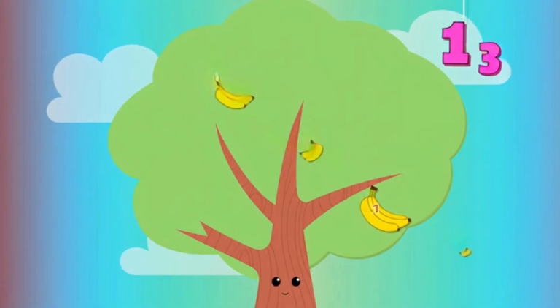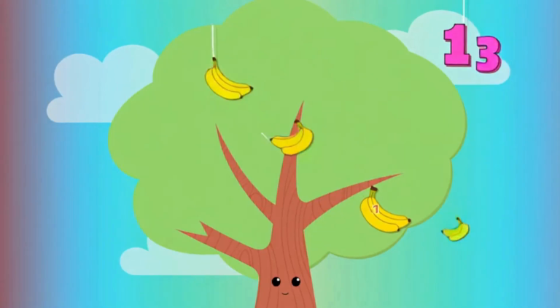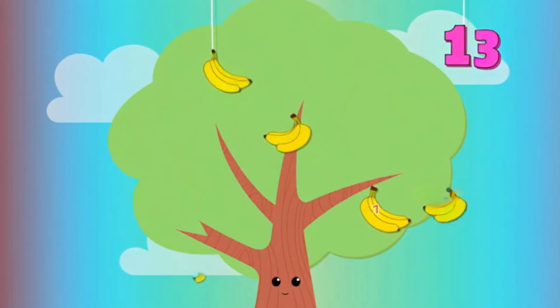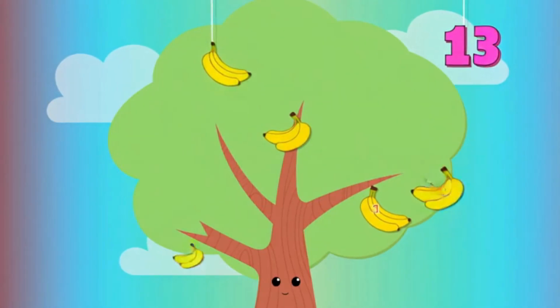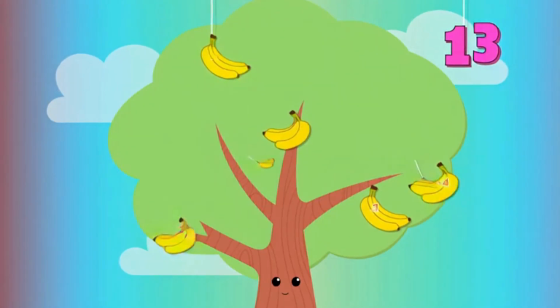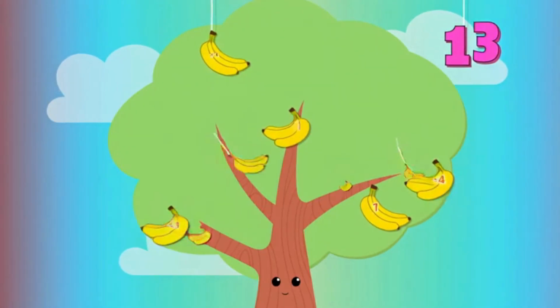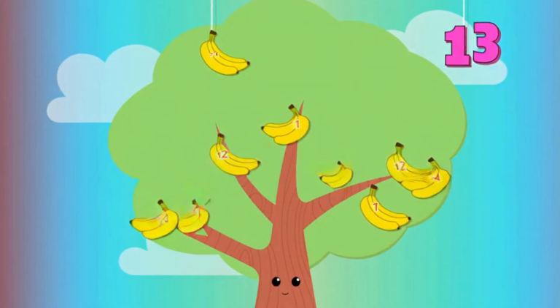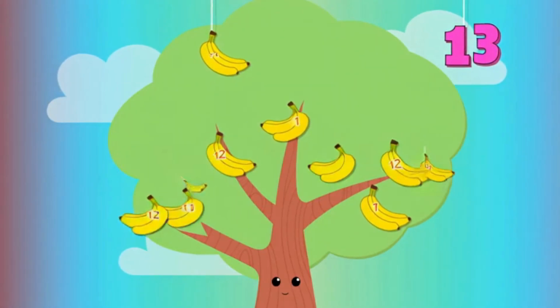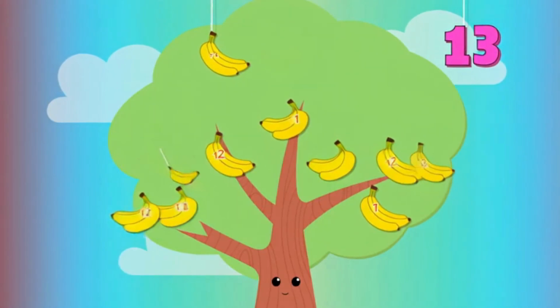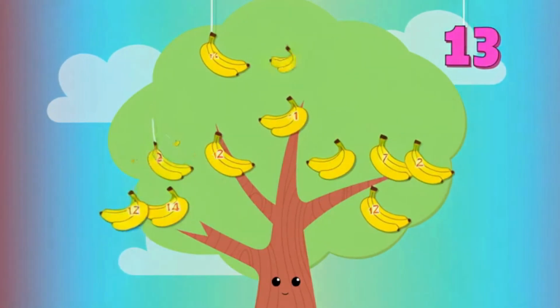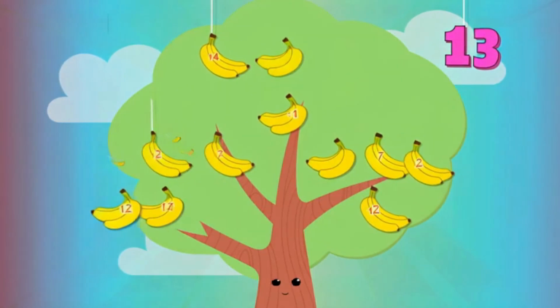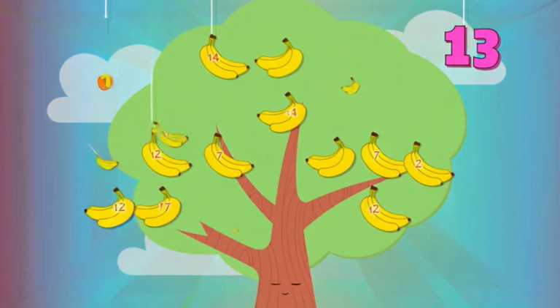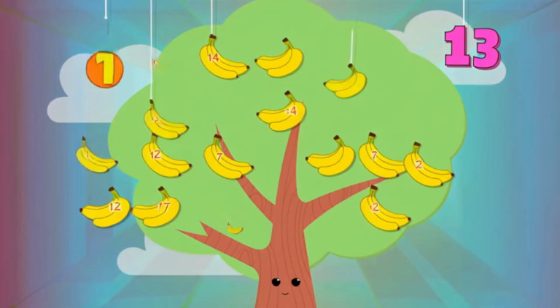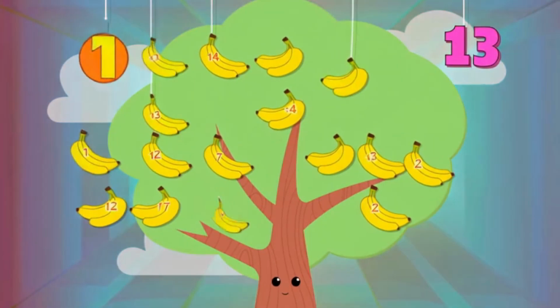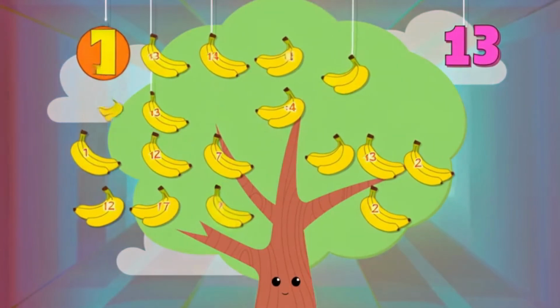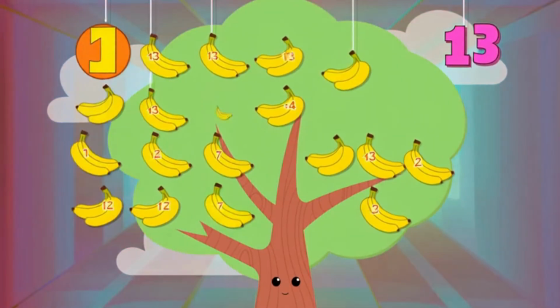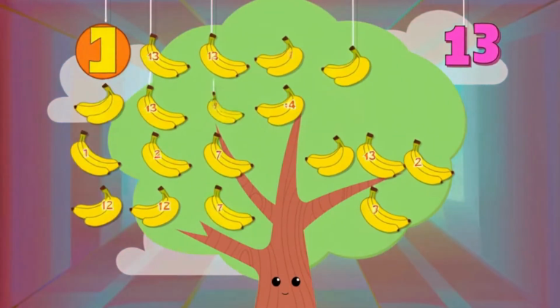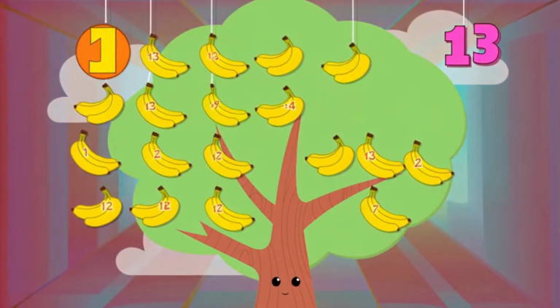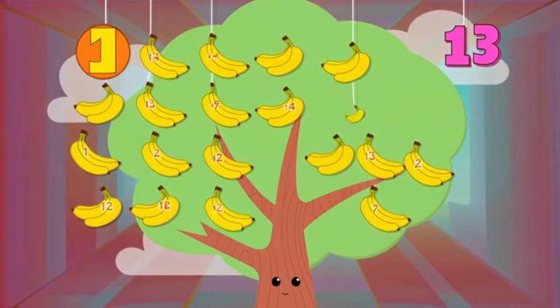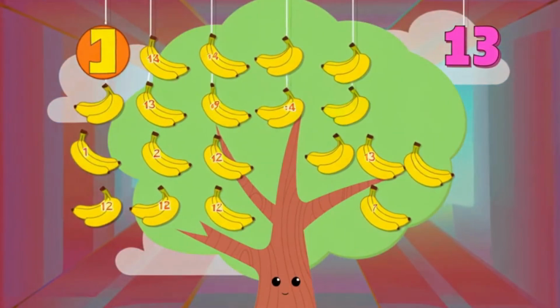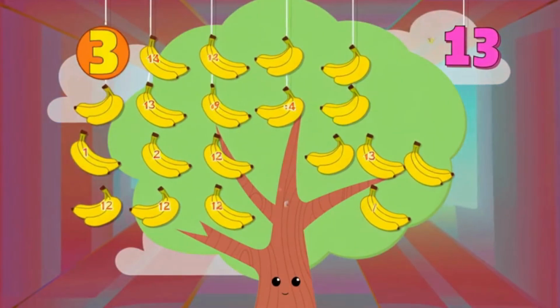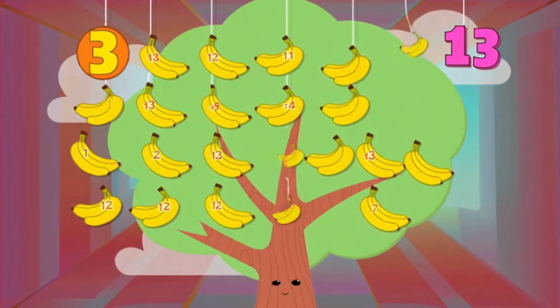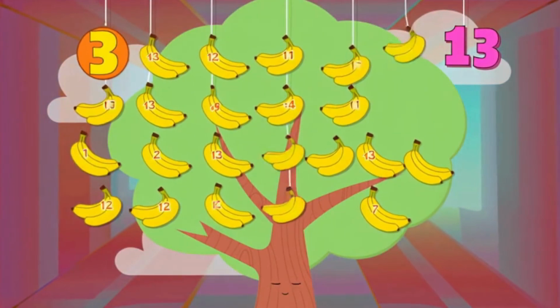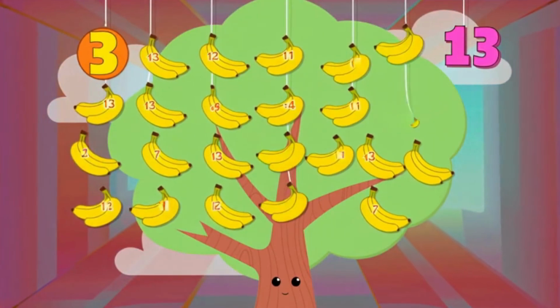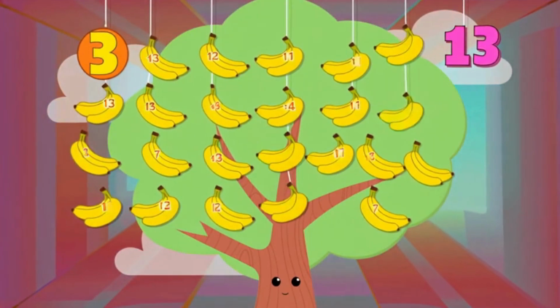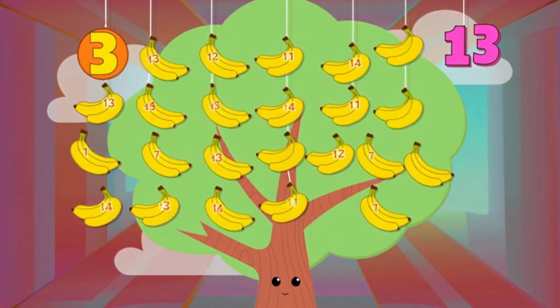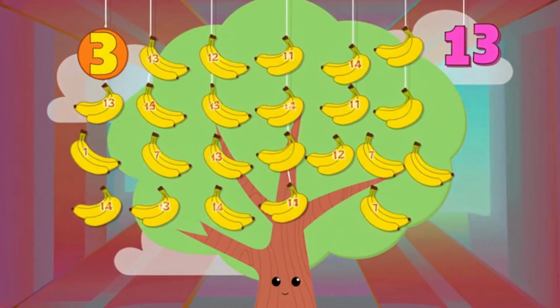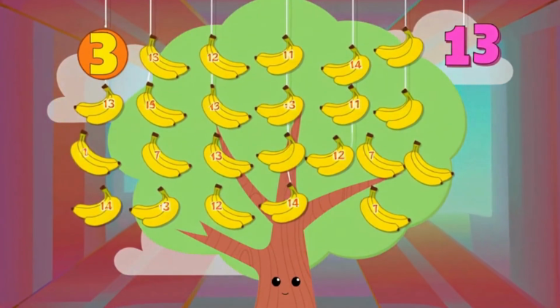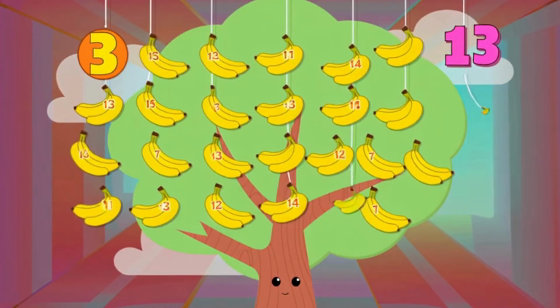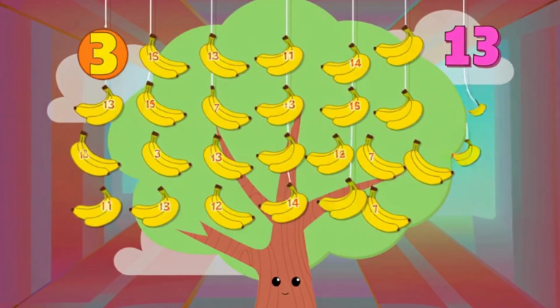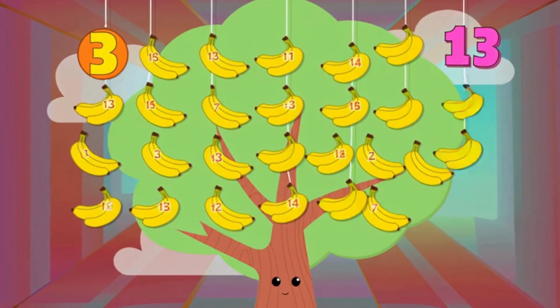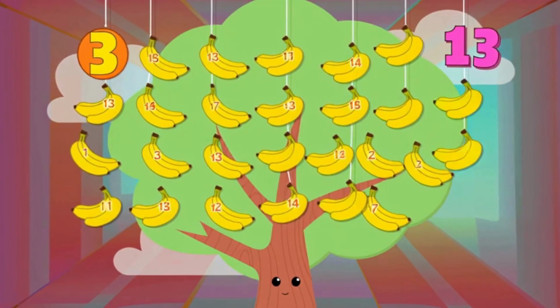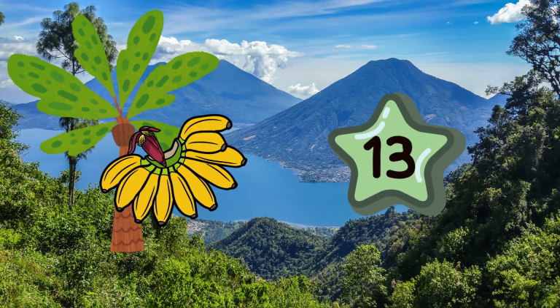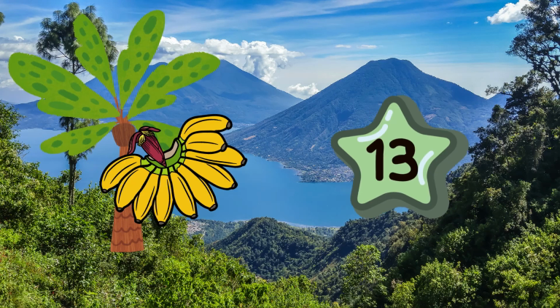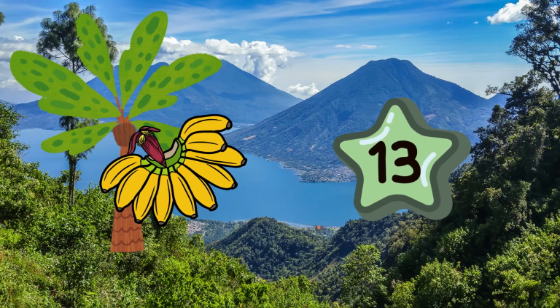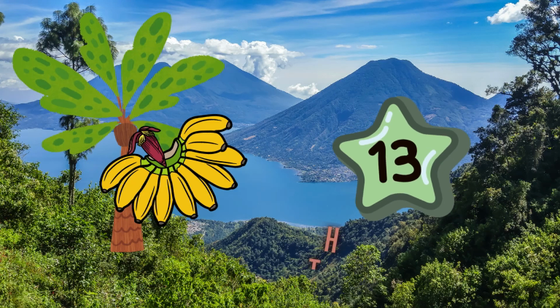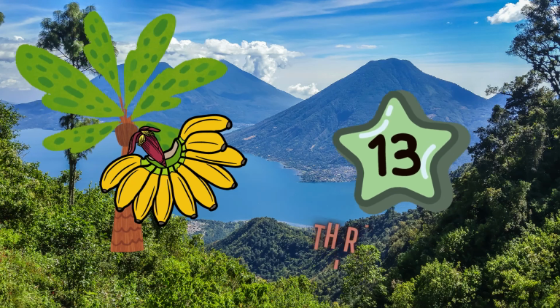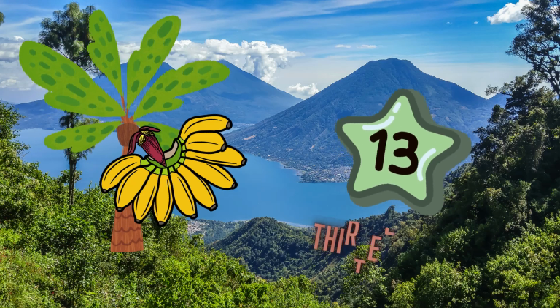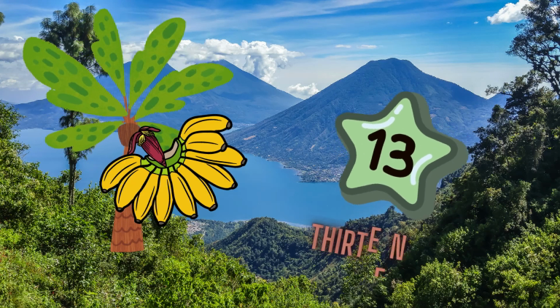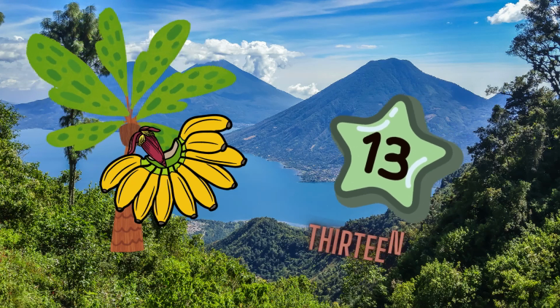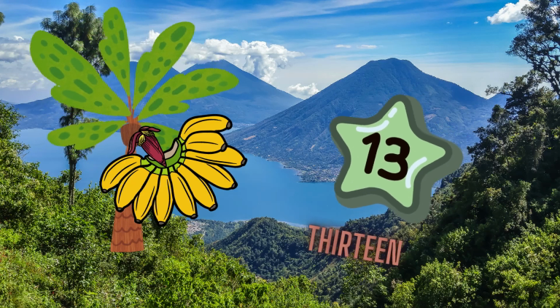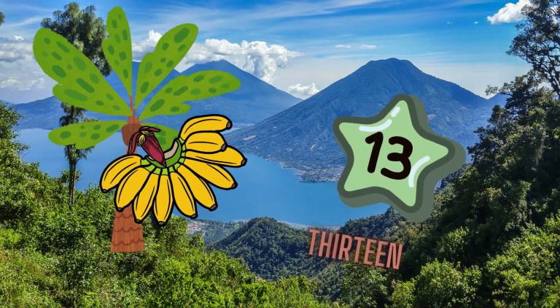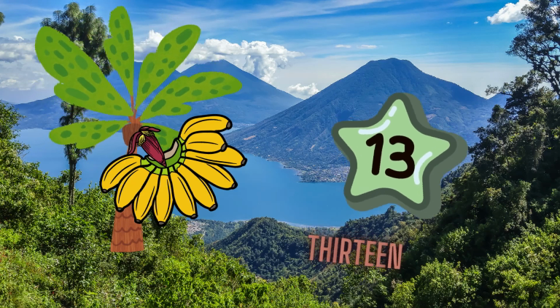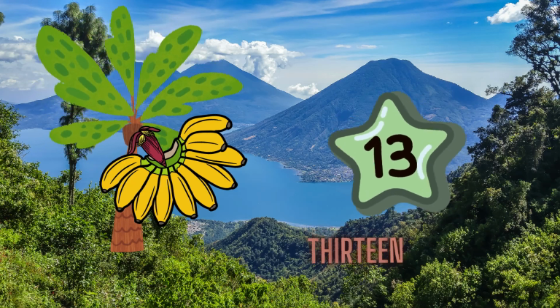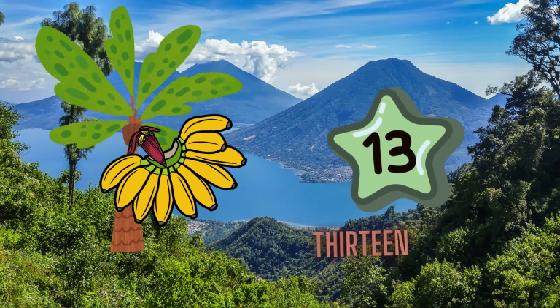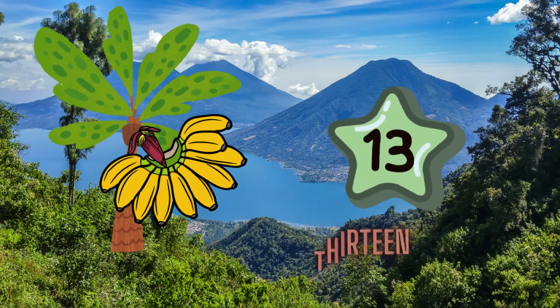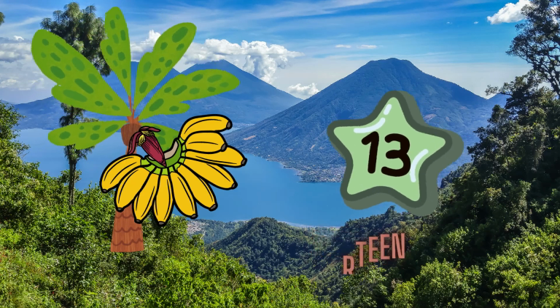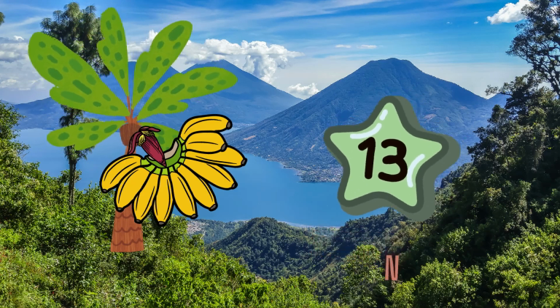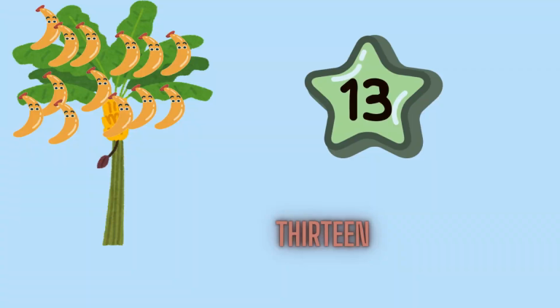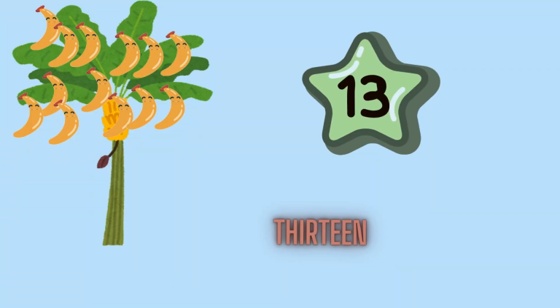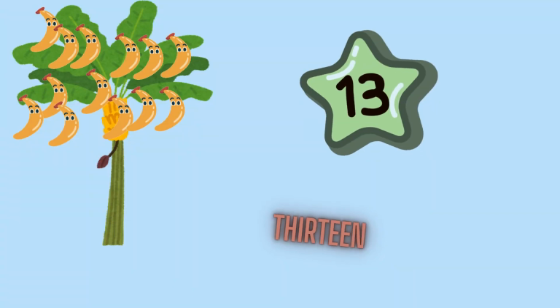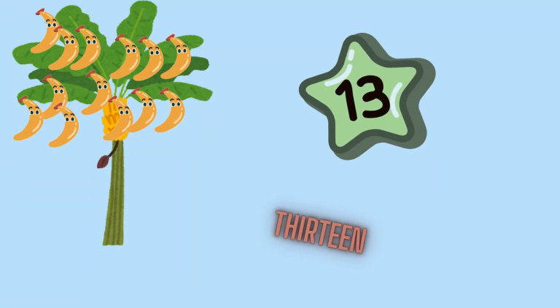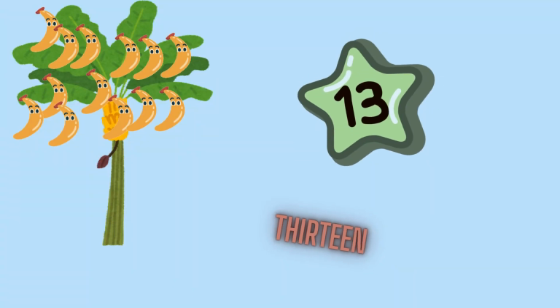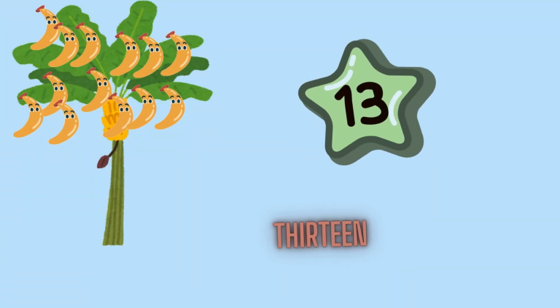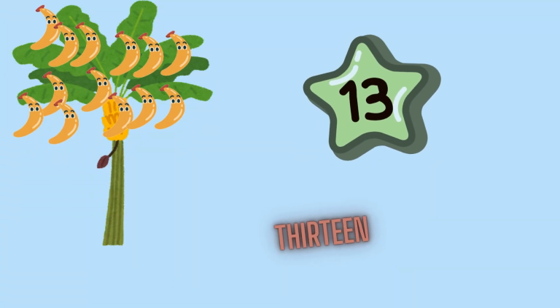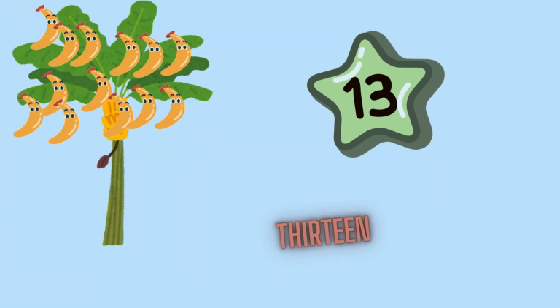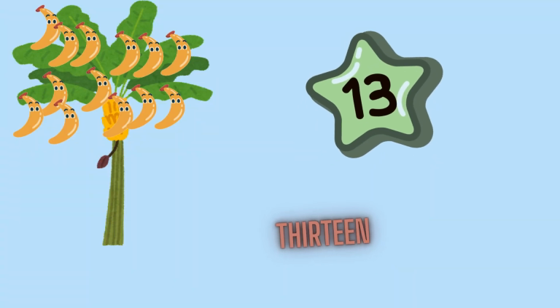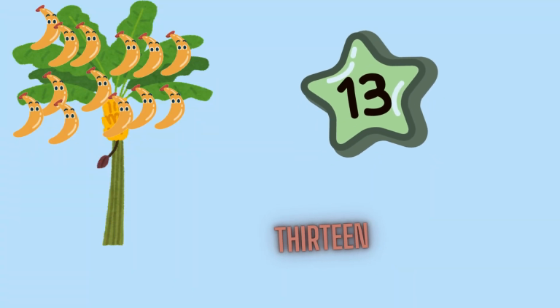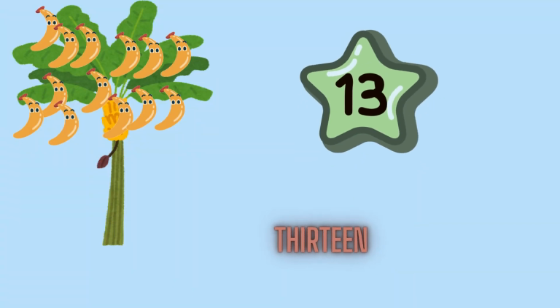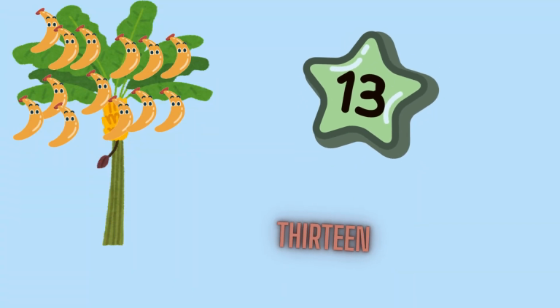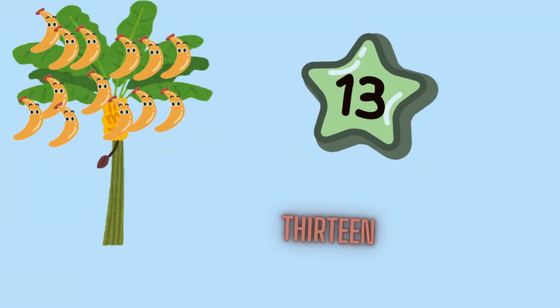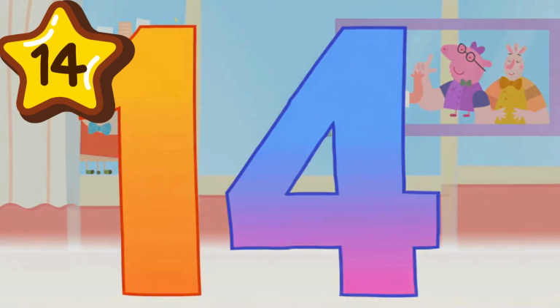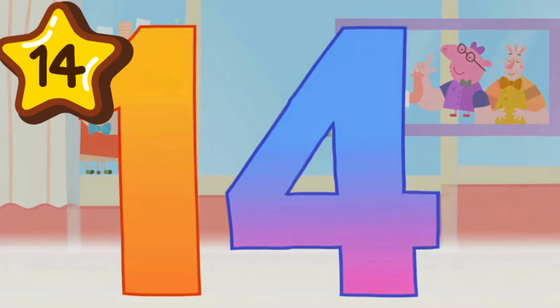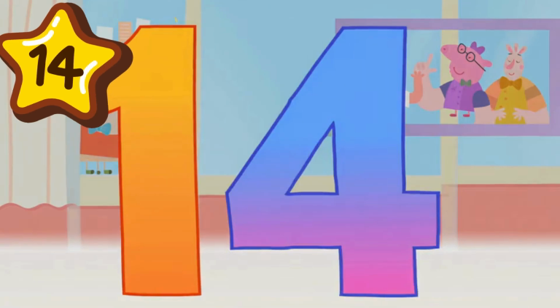13 is a one and three. Unlucky for some but not for me. How many bananas on the tree? 13 swingin' happily.